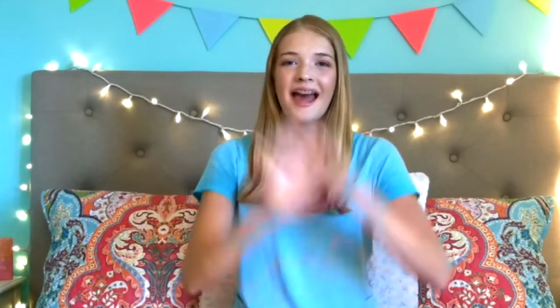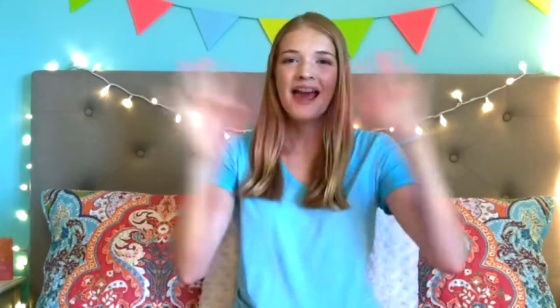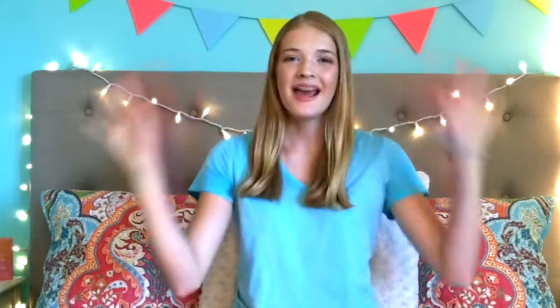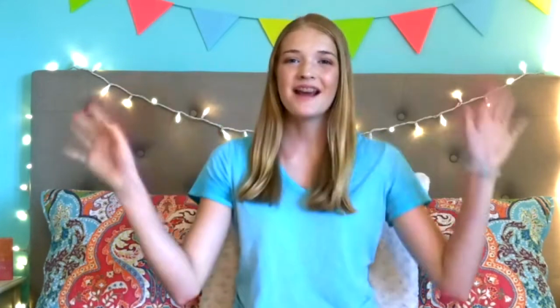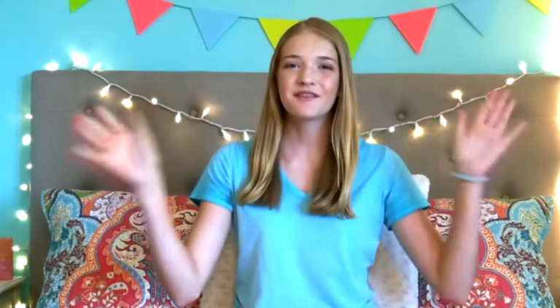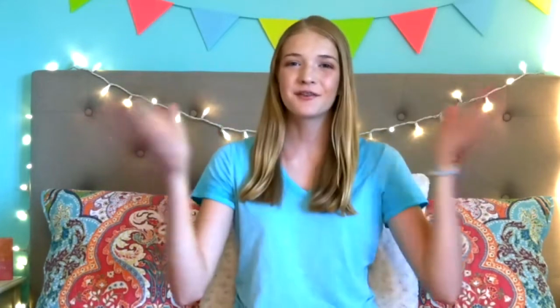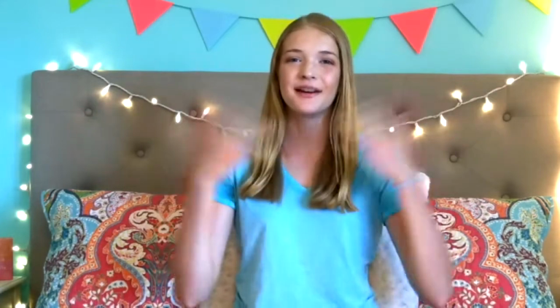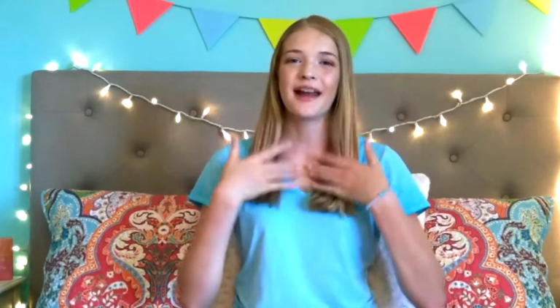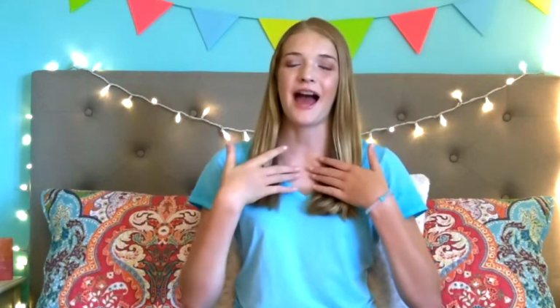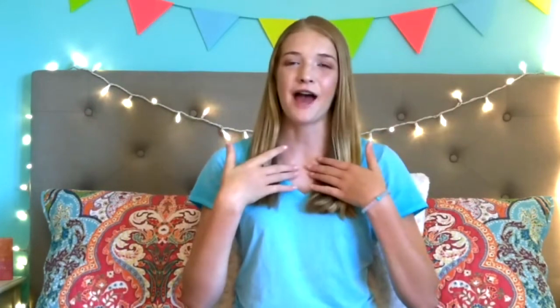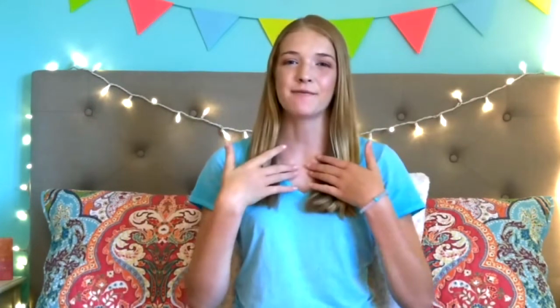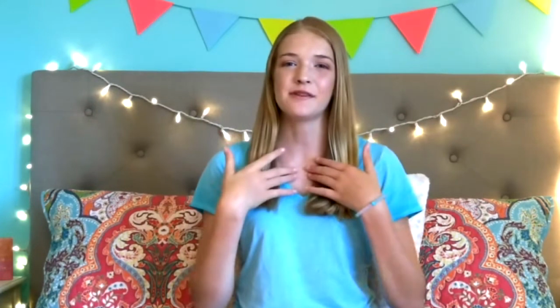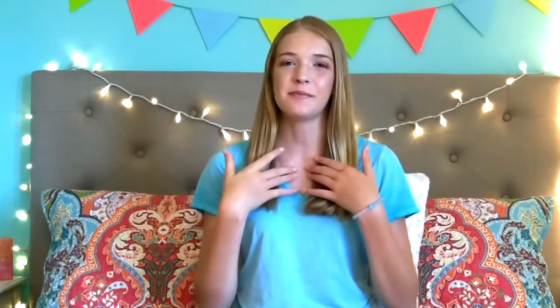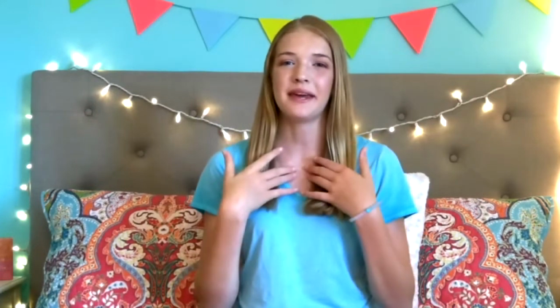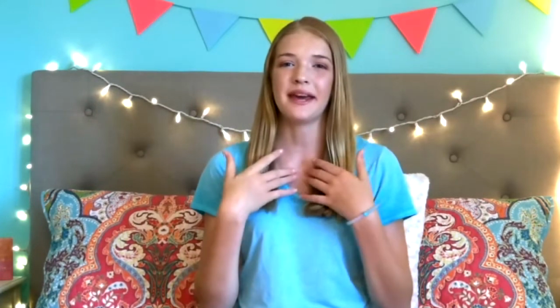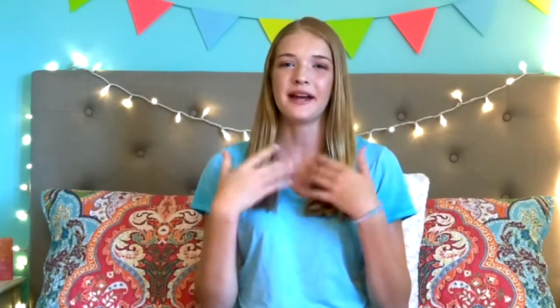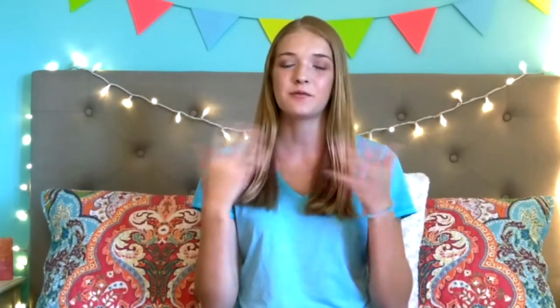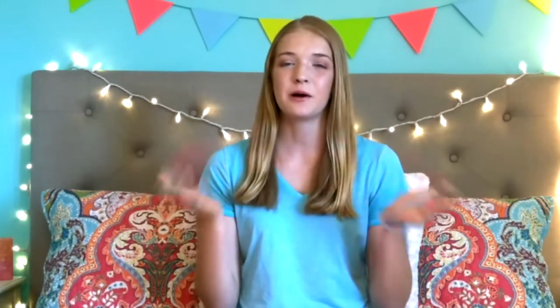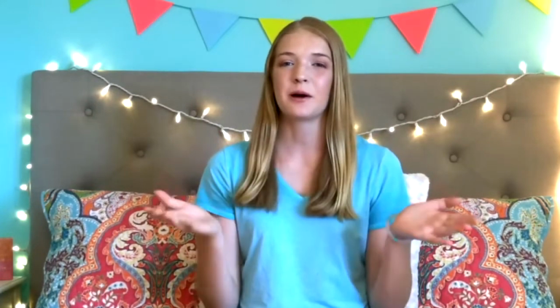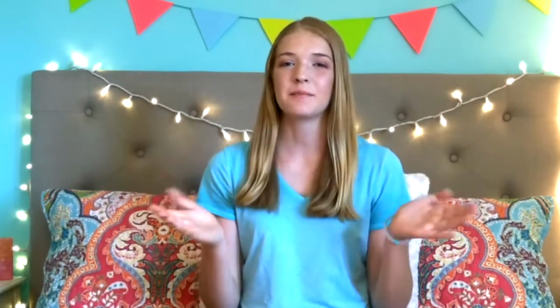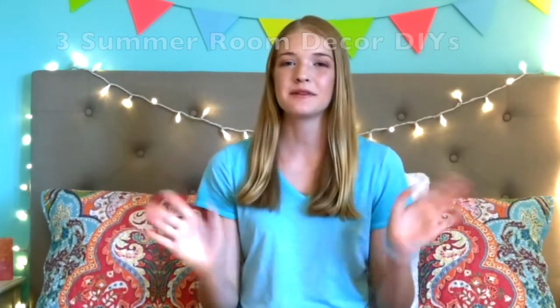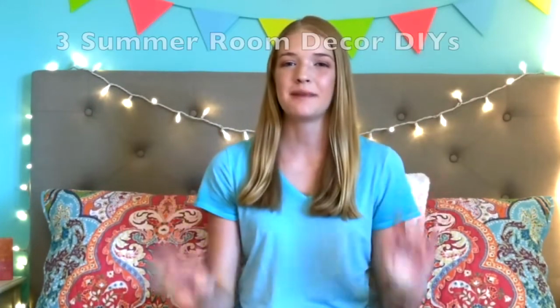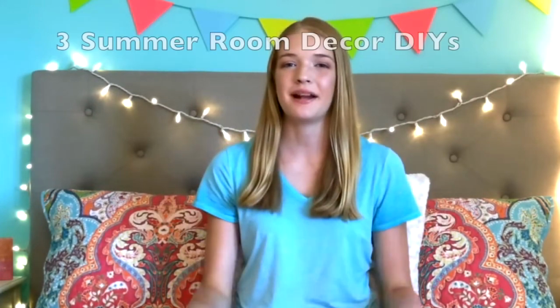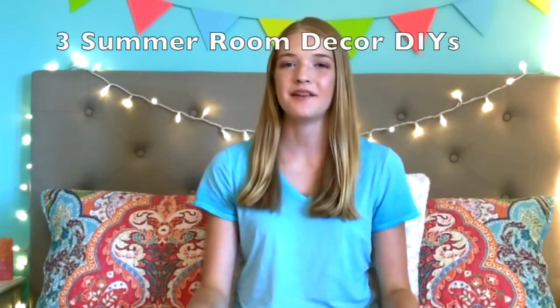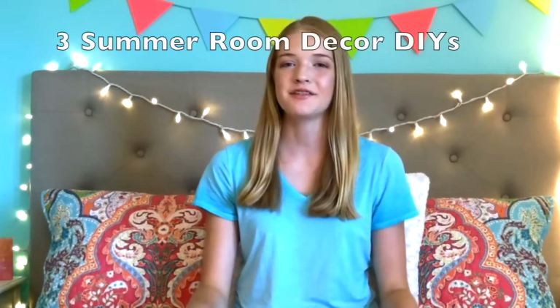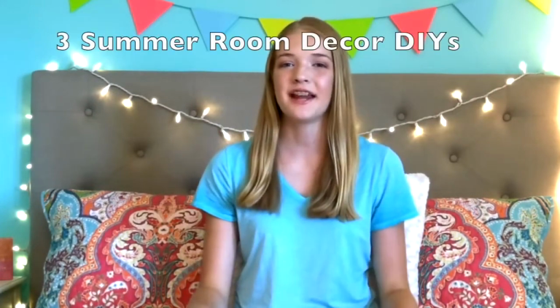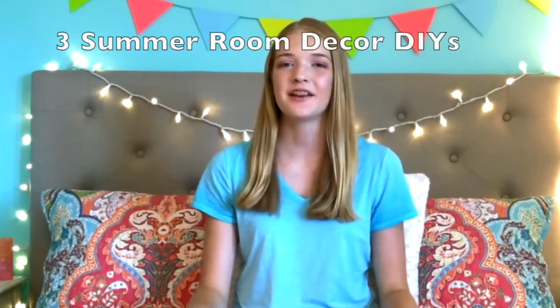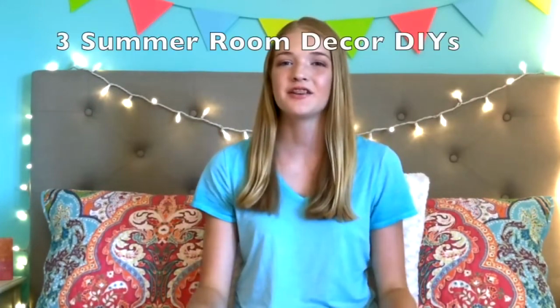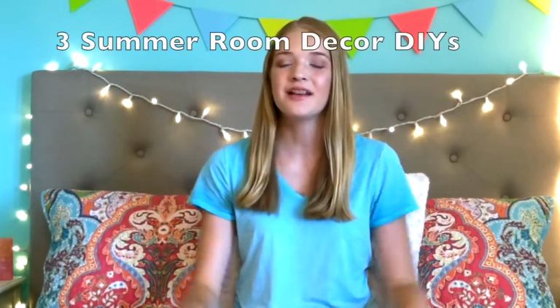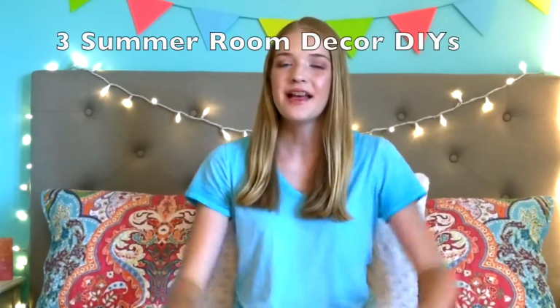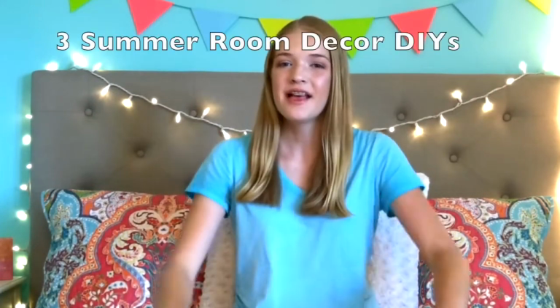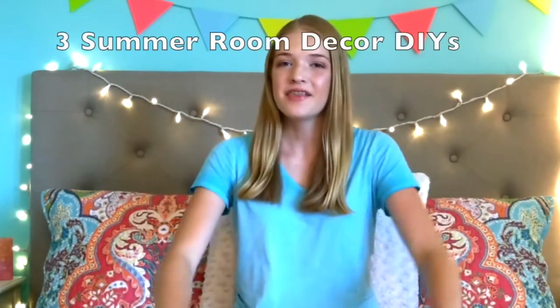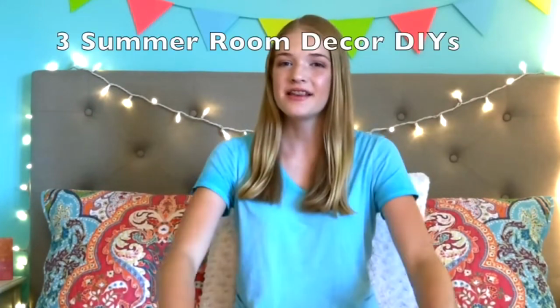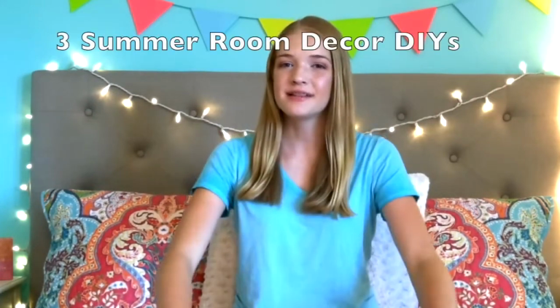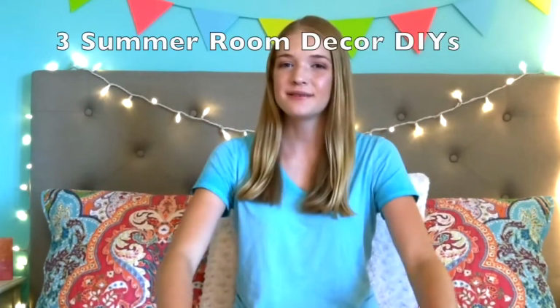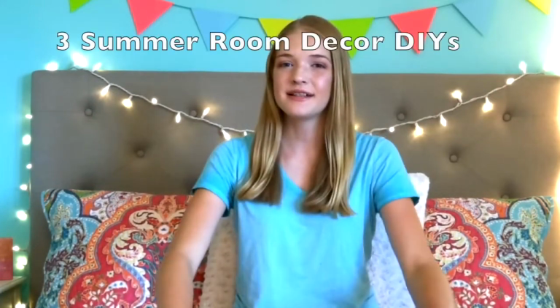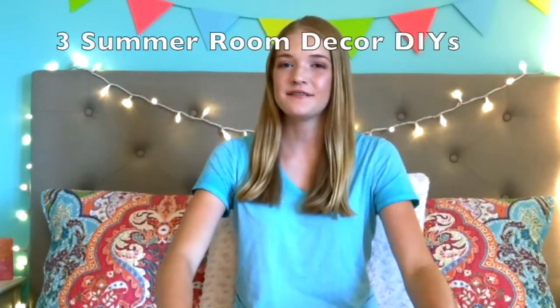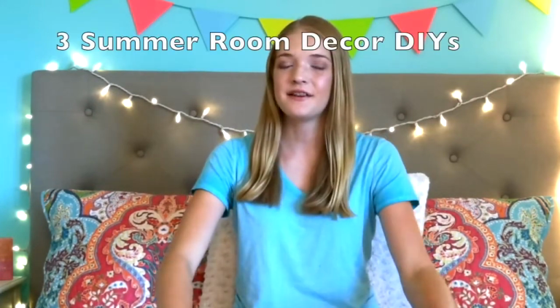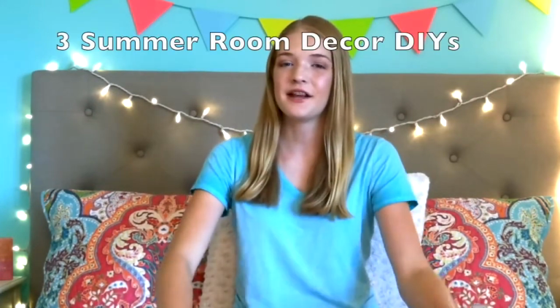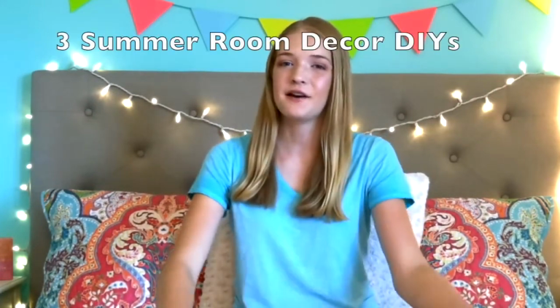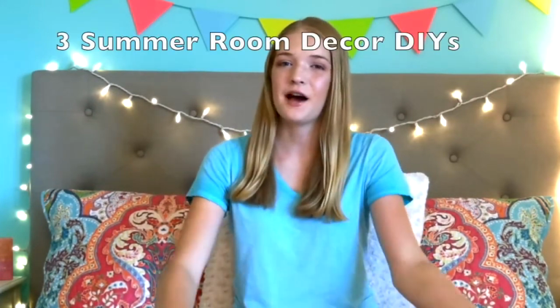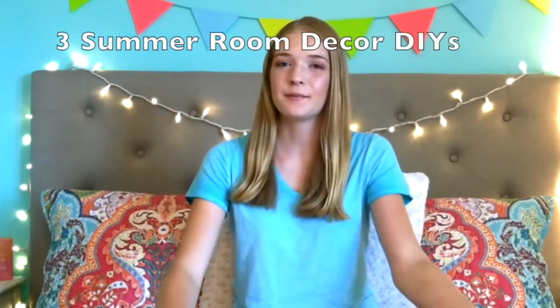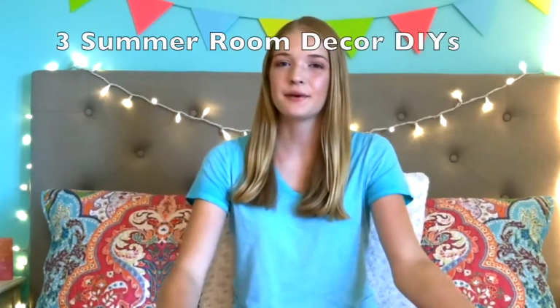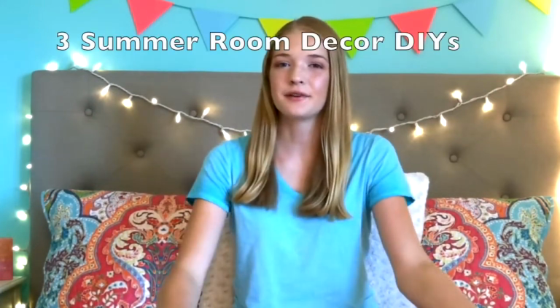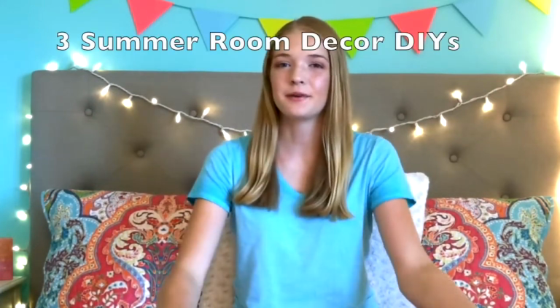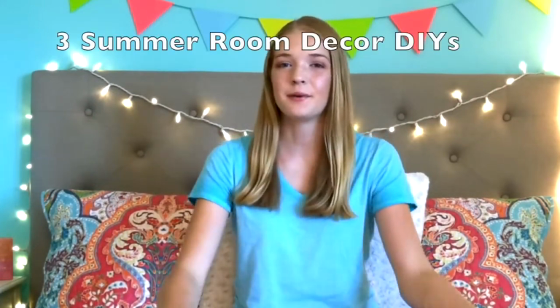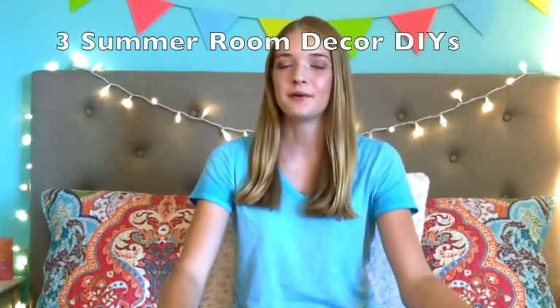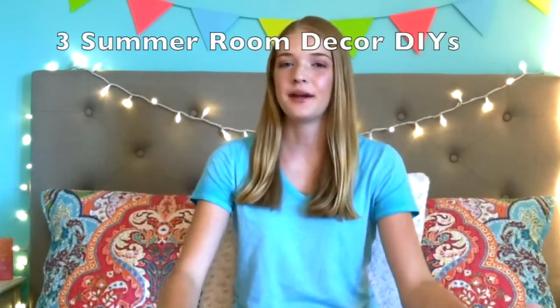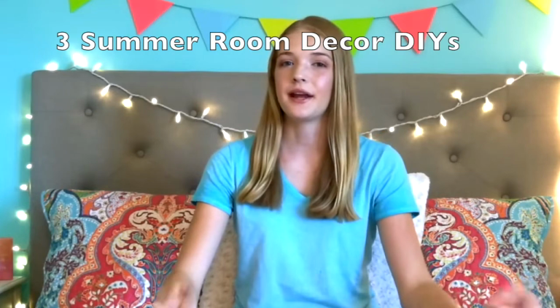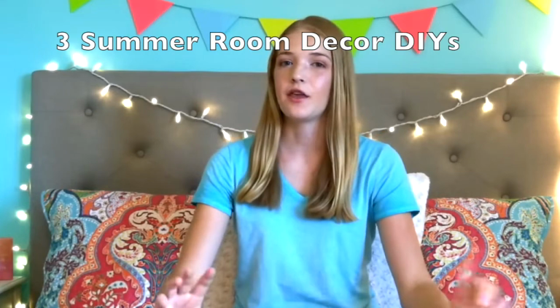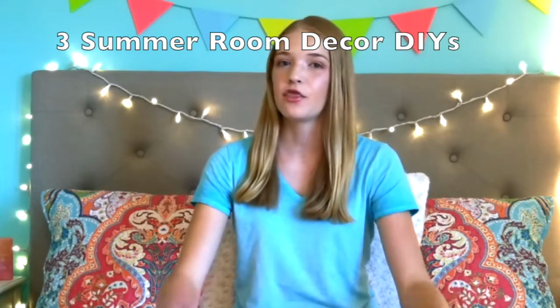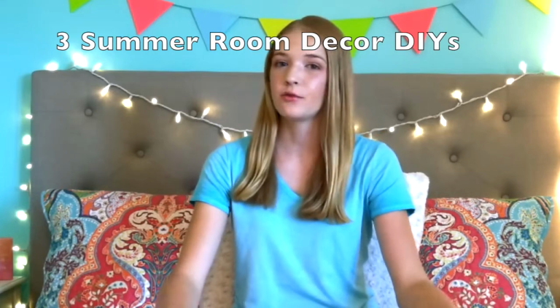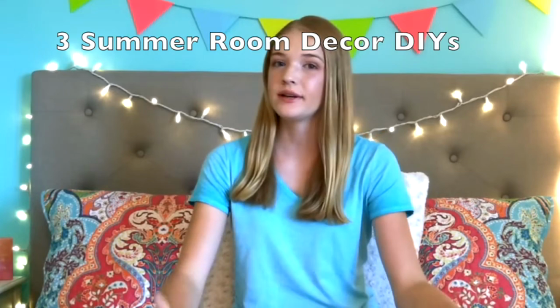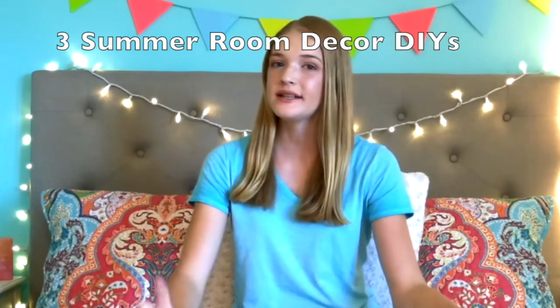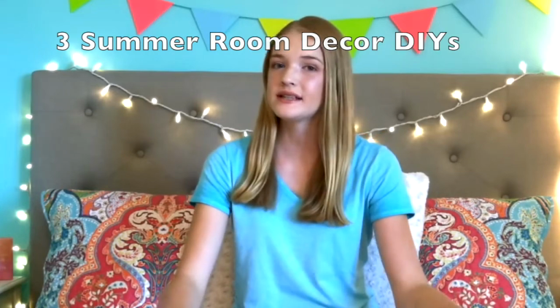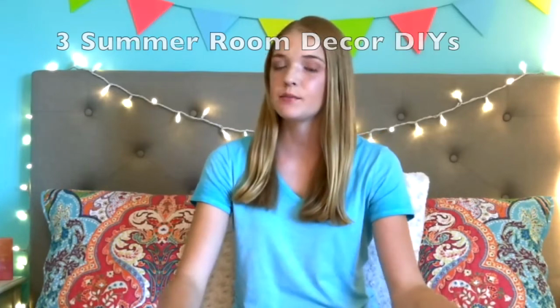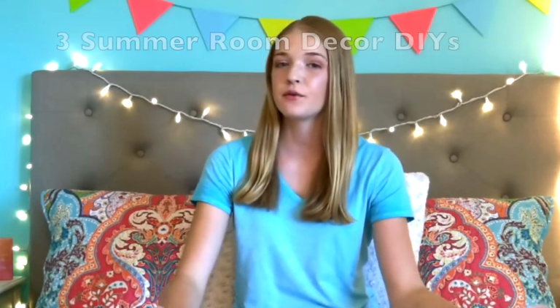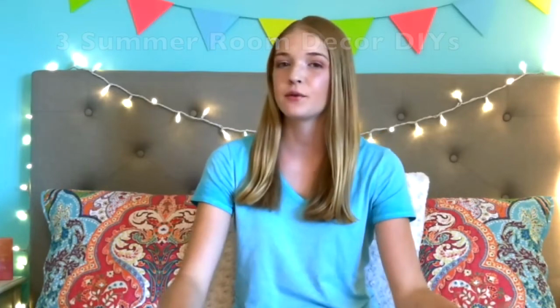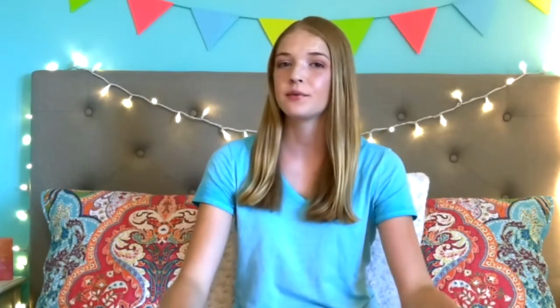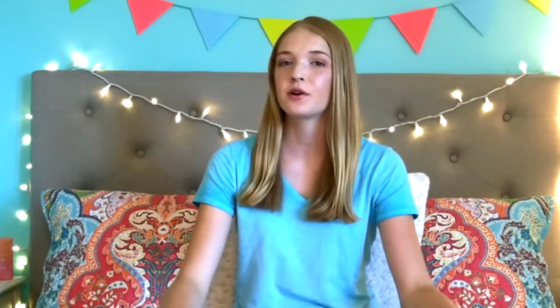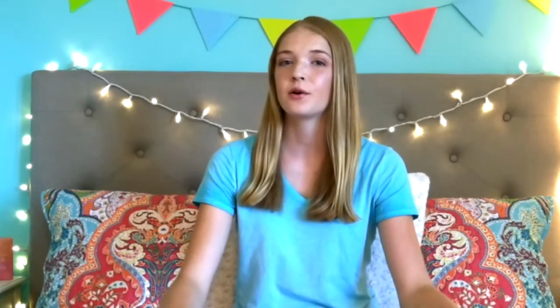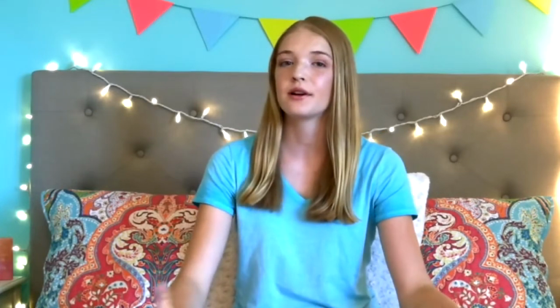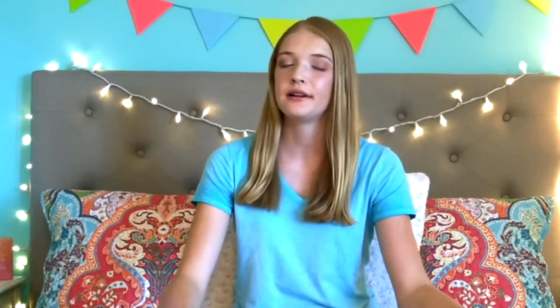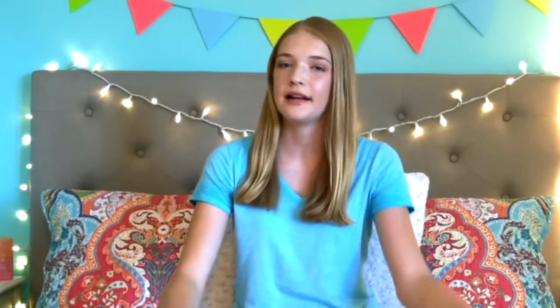Hey everyone, I'm Phoebe Ann. Welcome to my new channel. This week's video, I'm going to be doing three summer room decor DIYs.